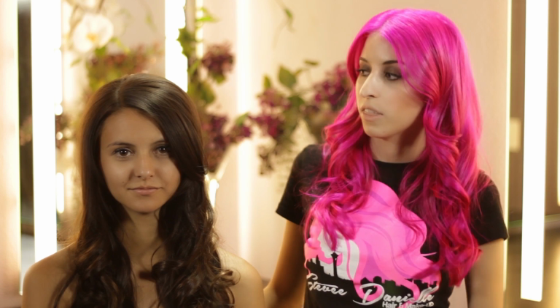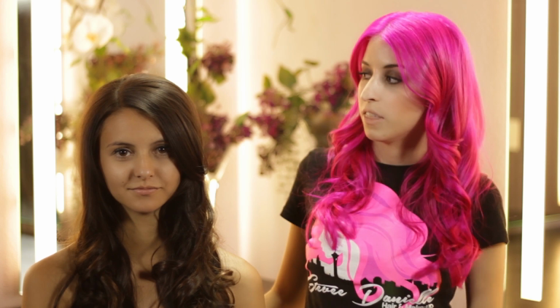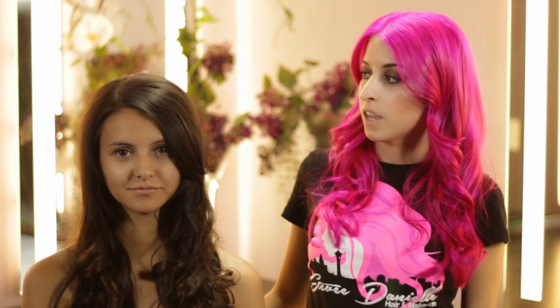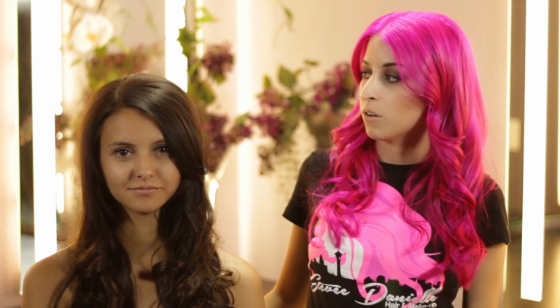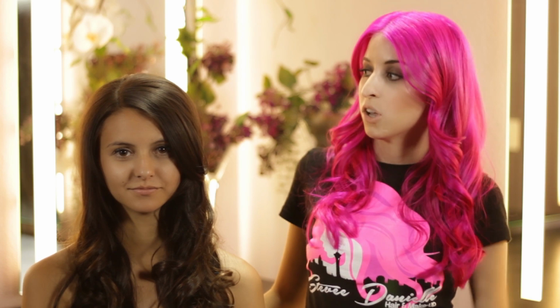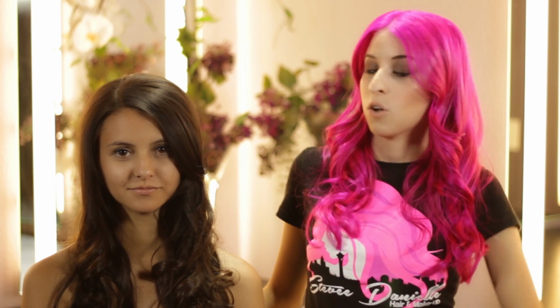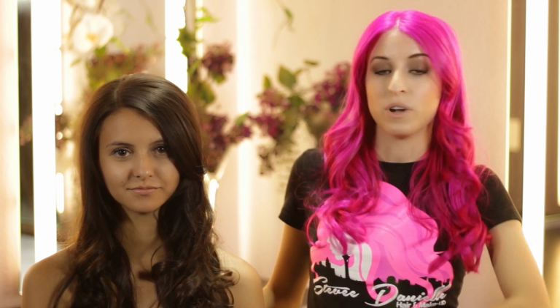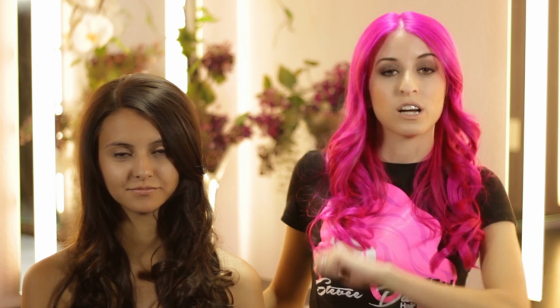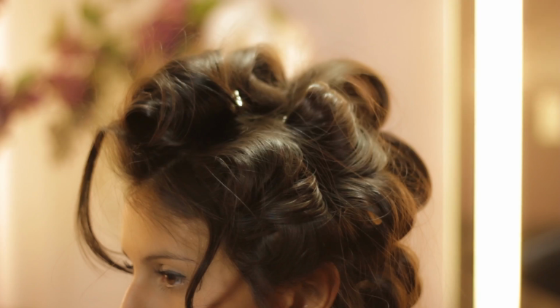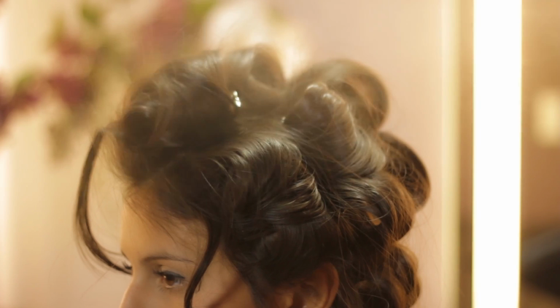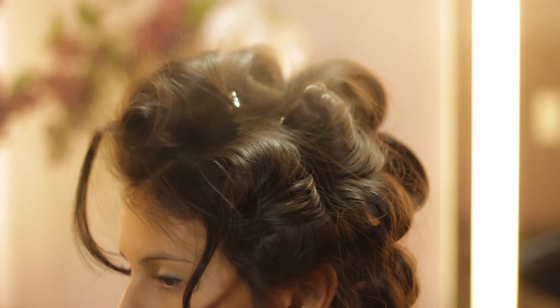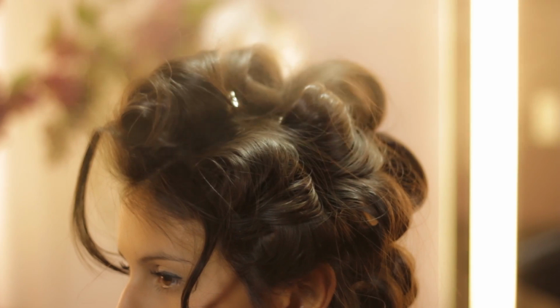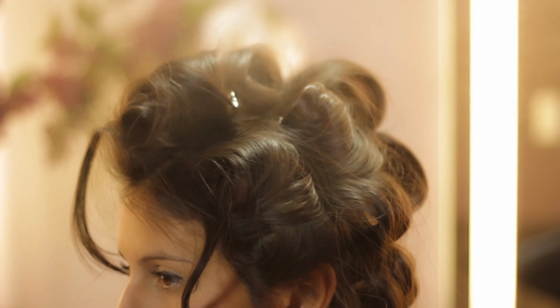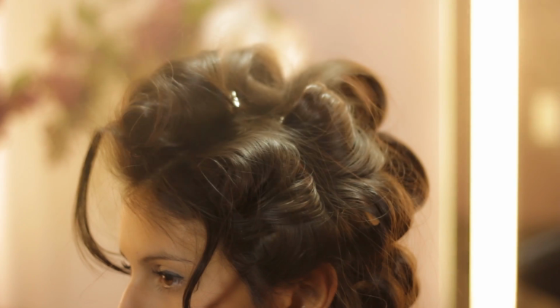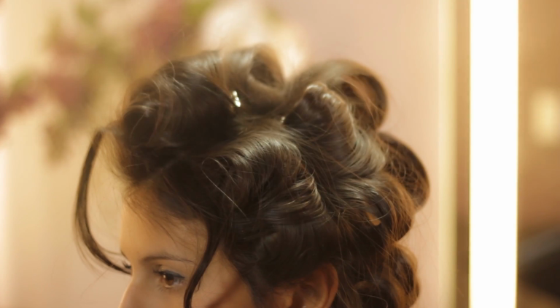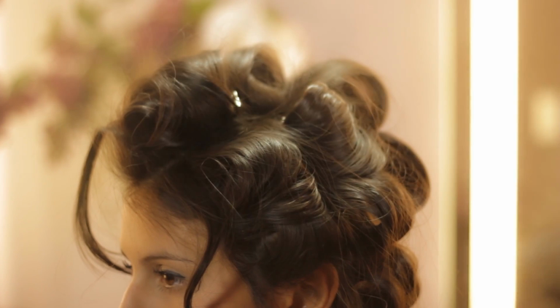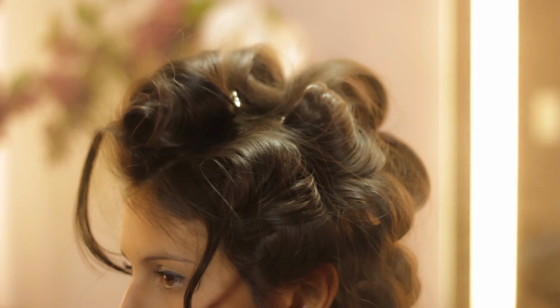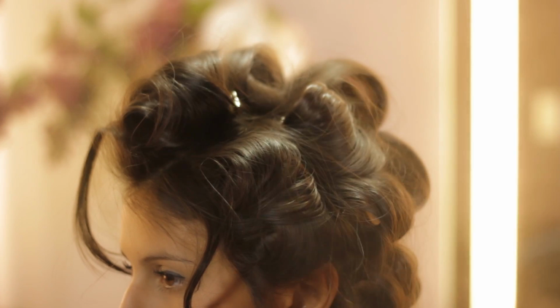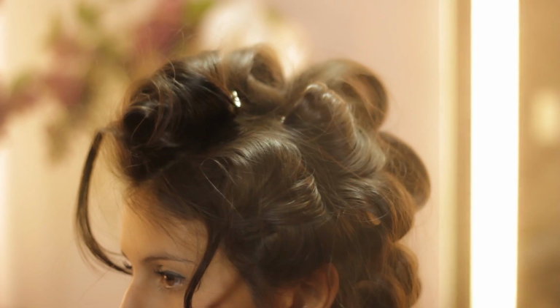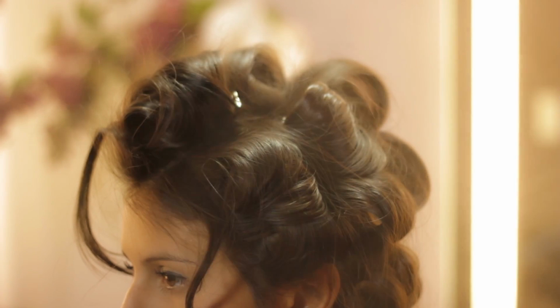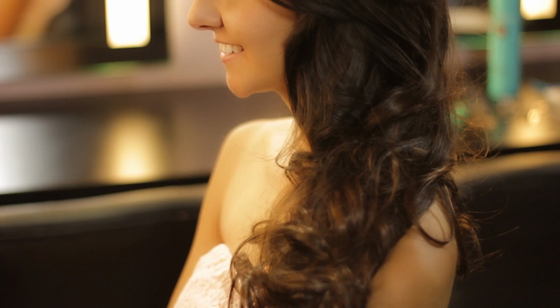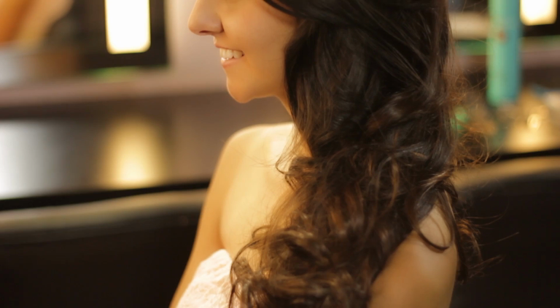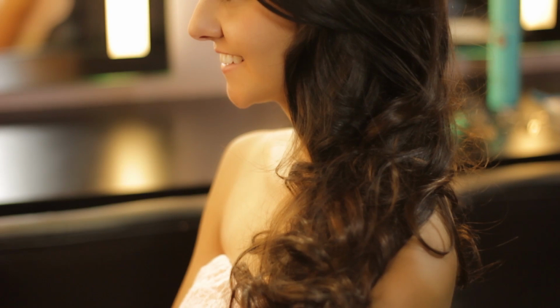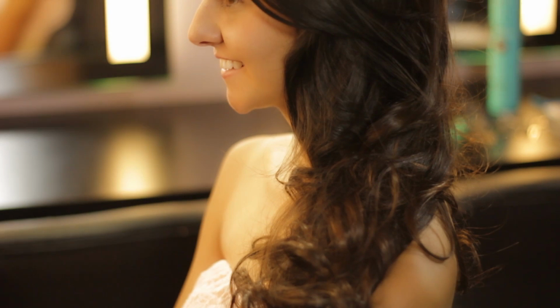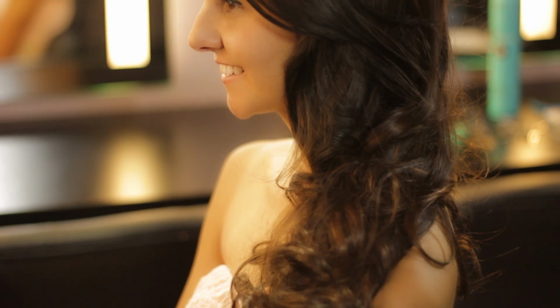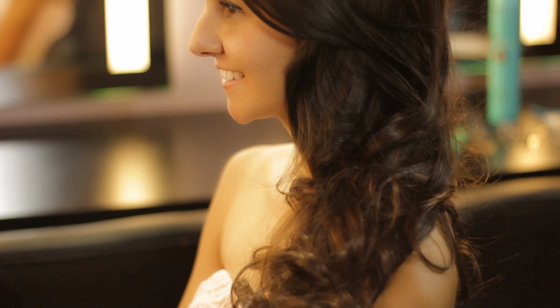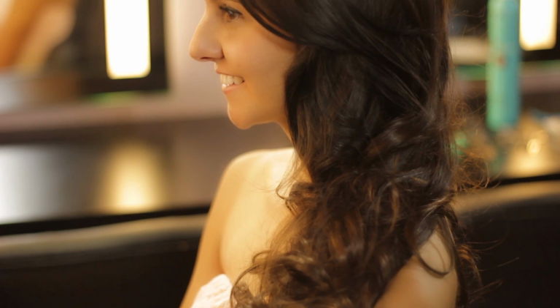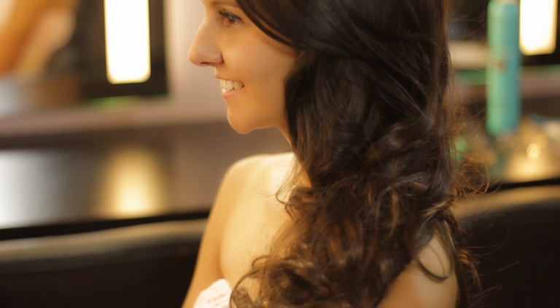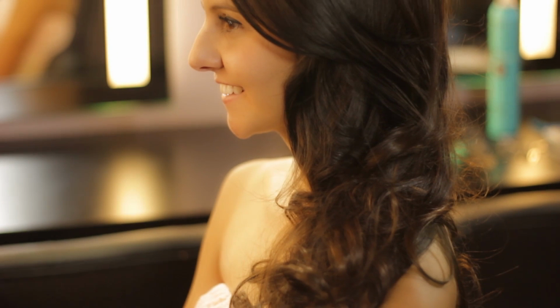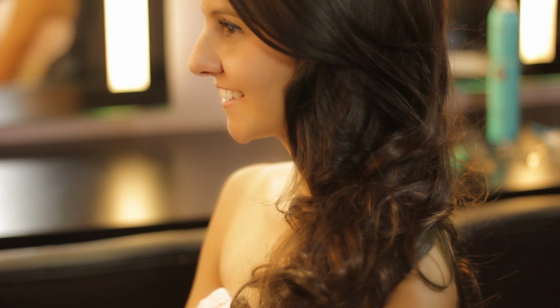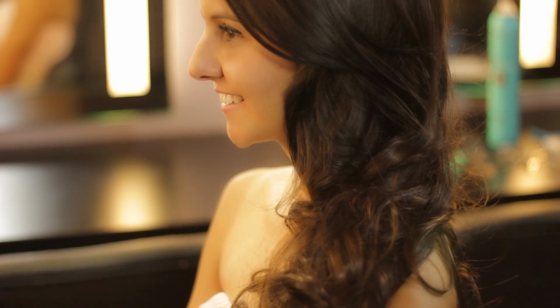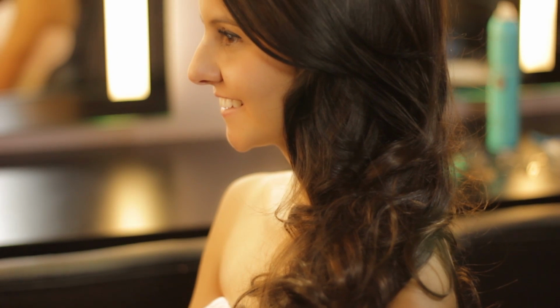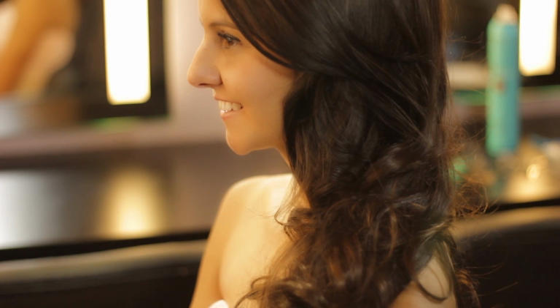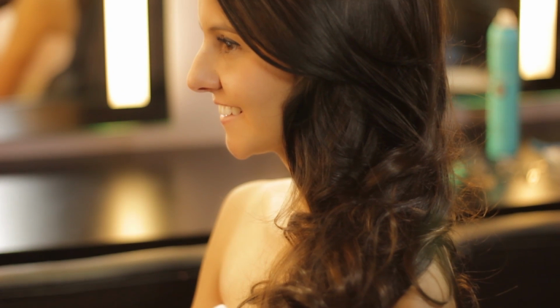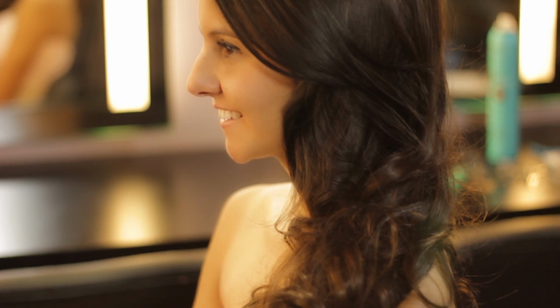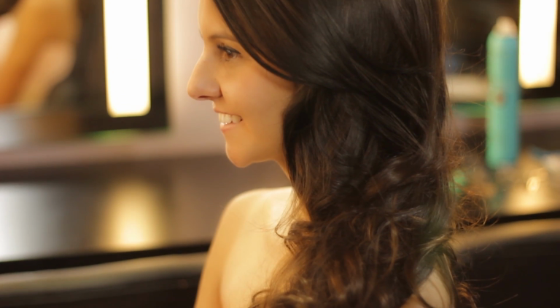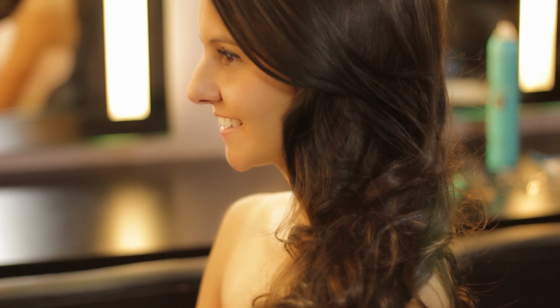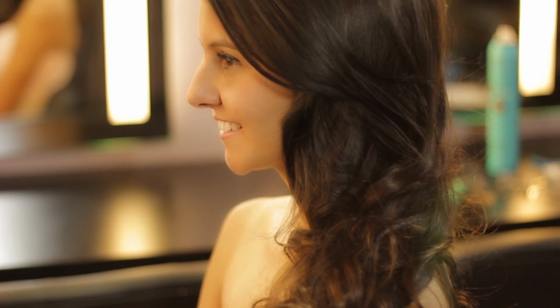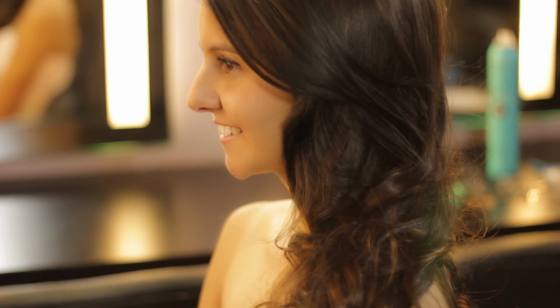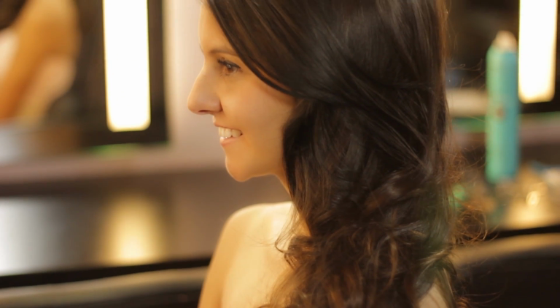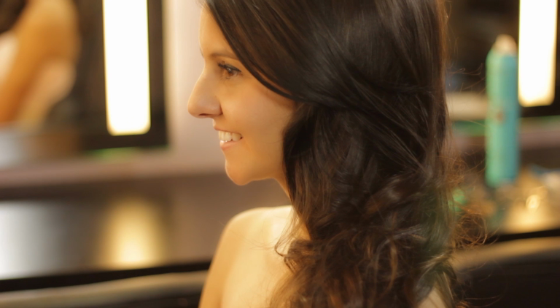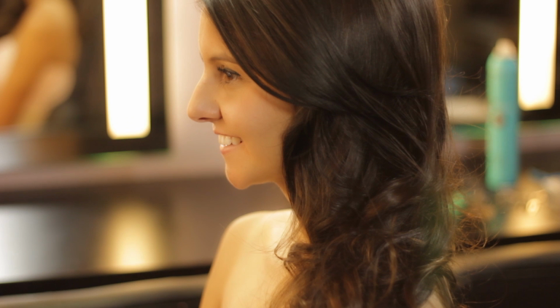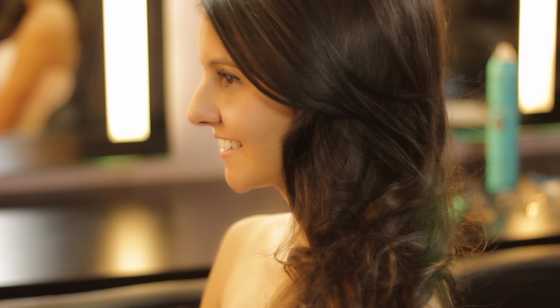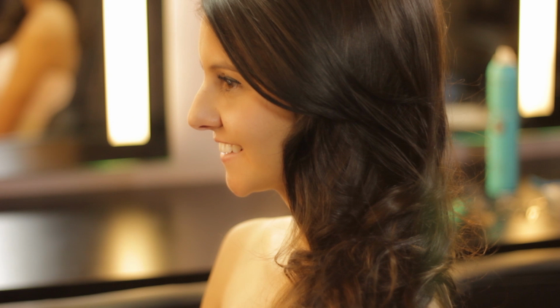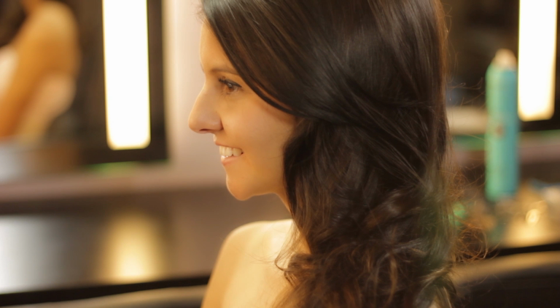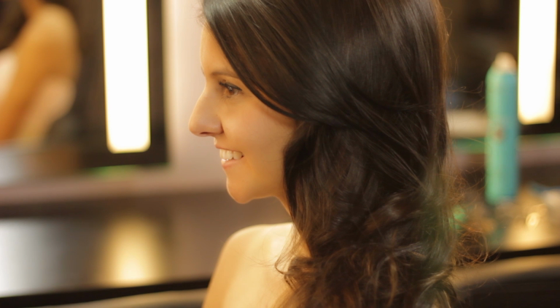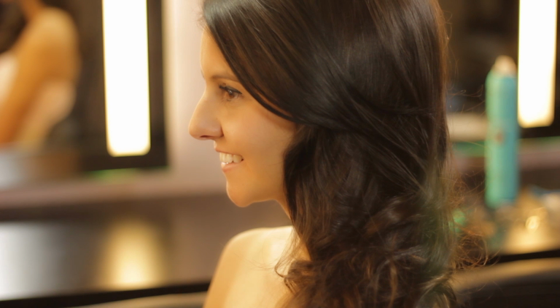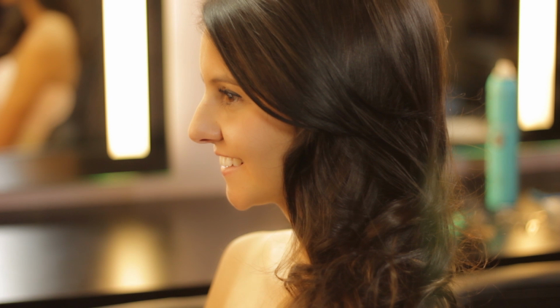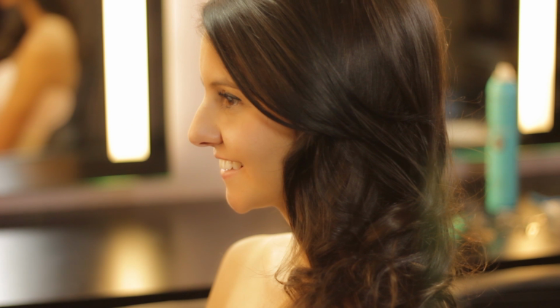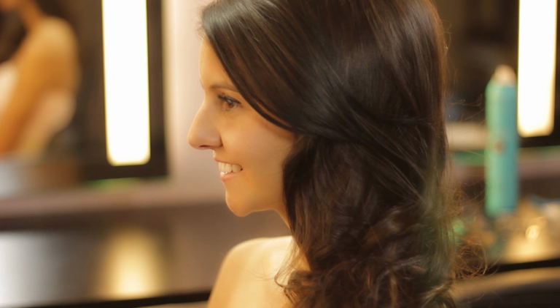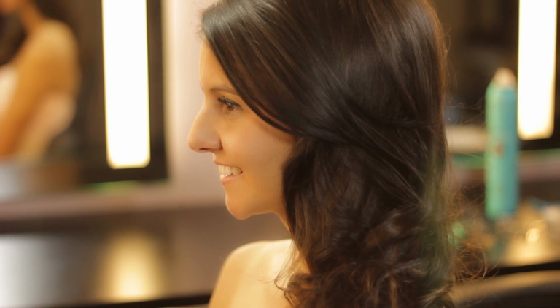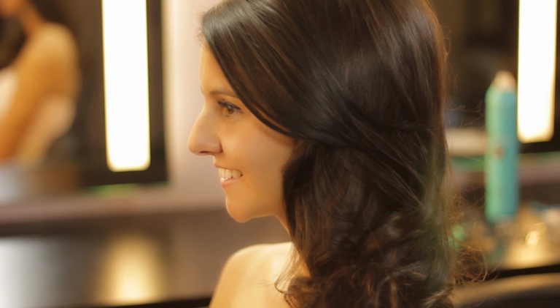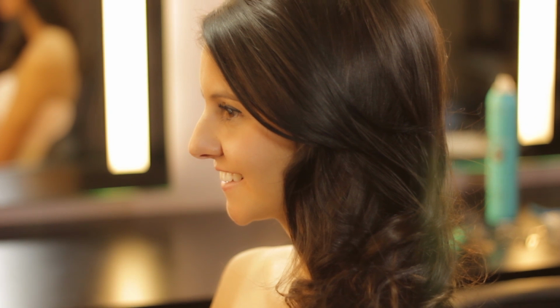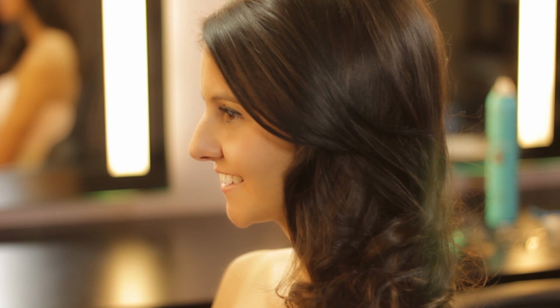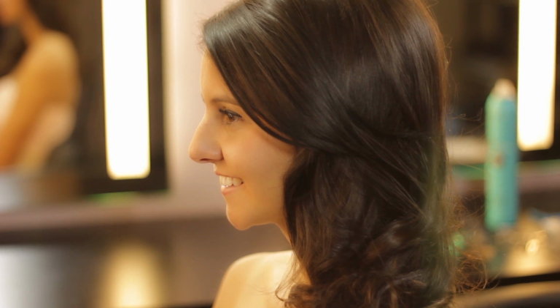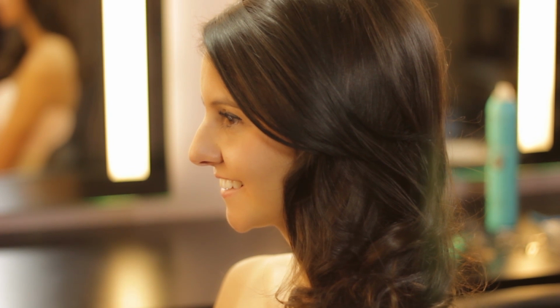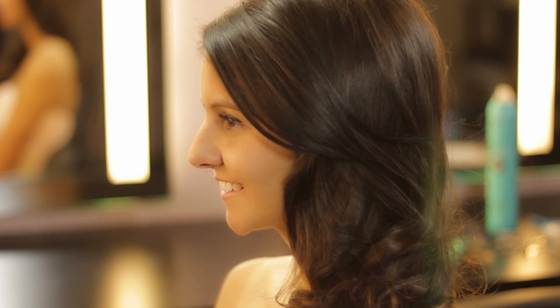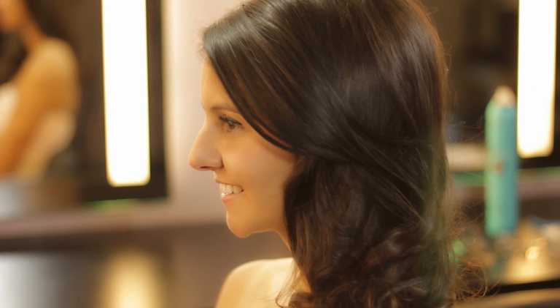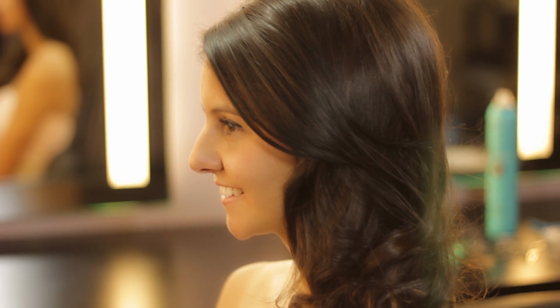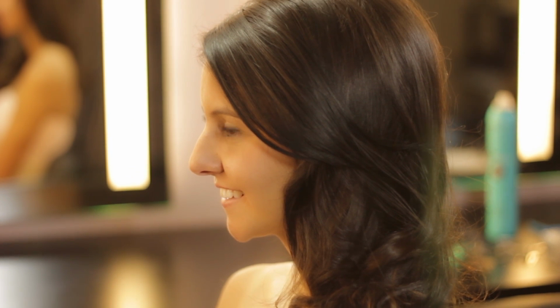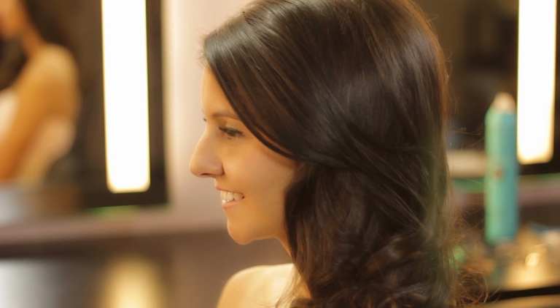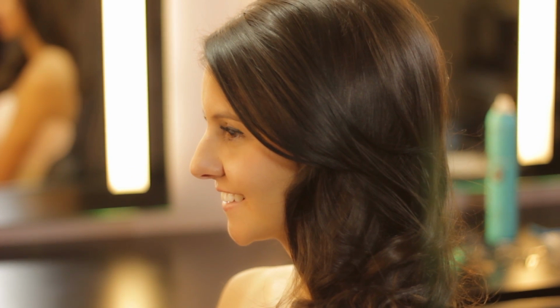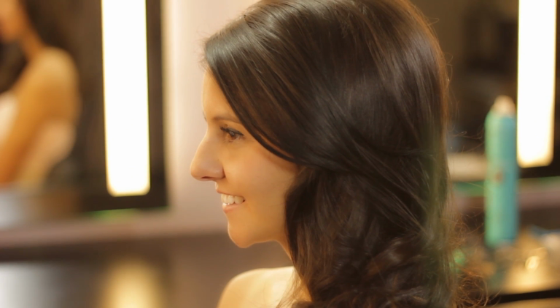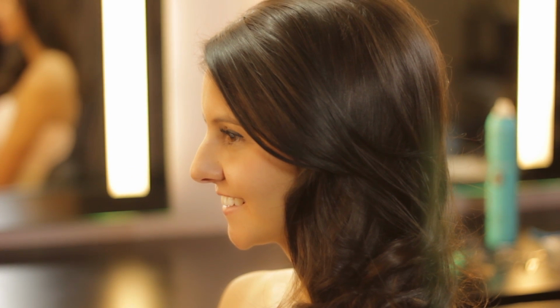Then we hair sprayed the whole thing, took it all down, smoothed out the tease on top and here's our nice style for her school event.